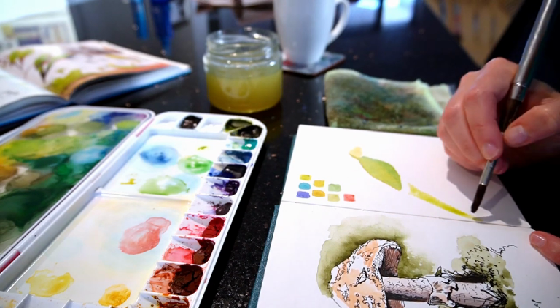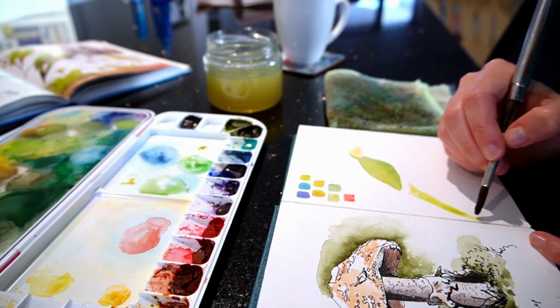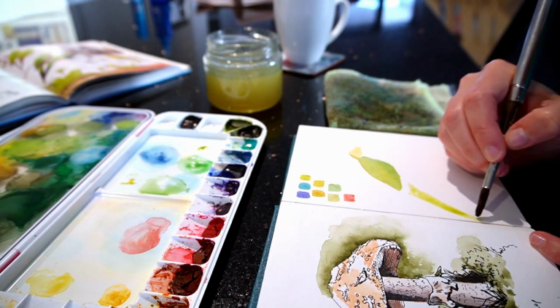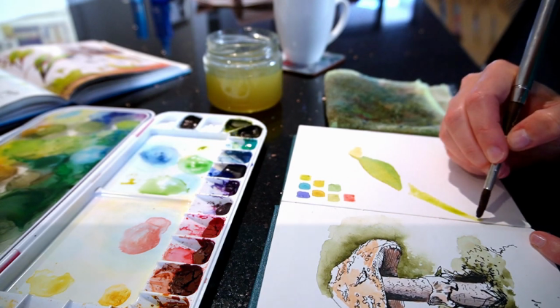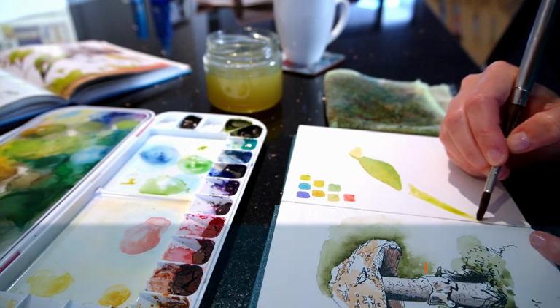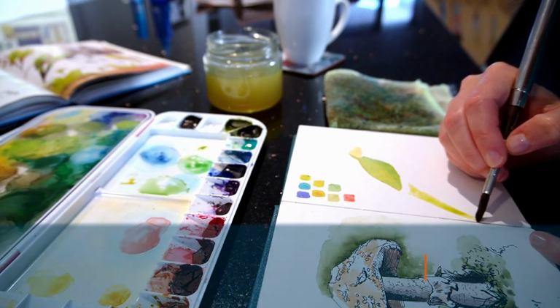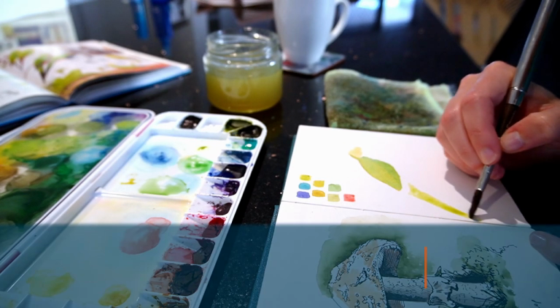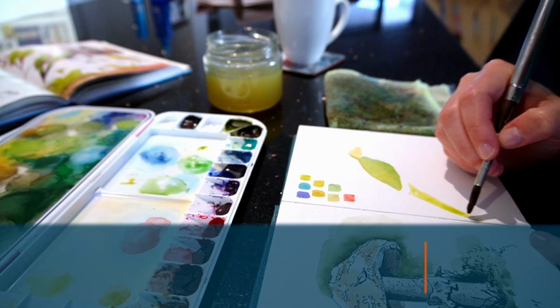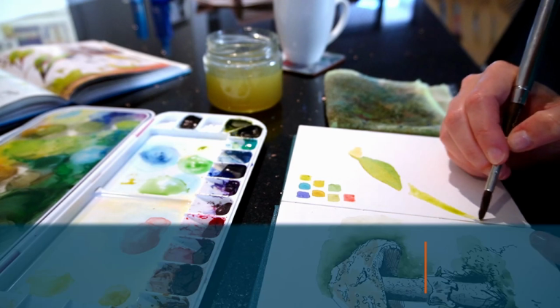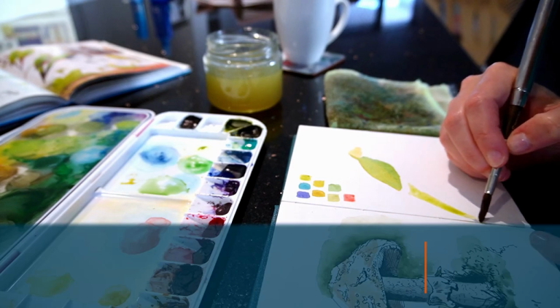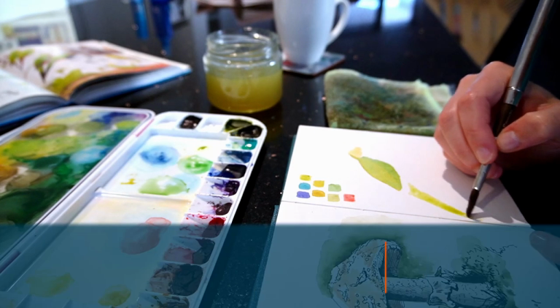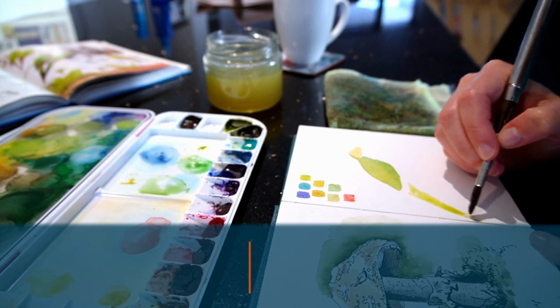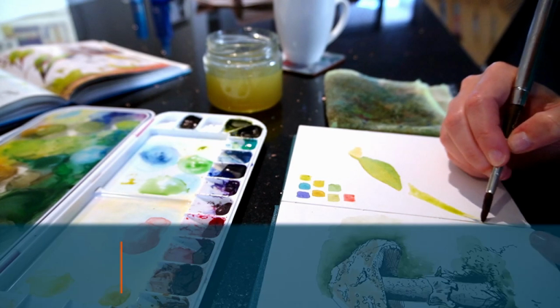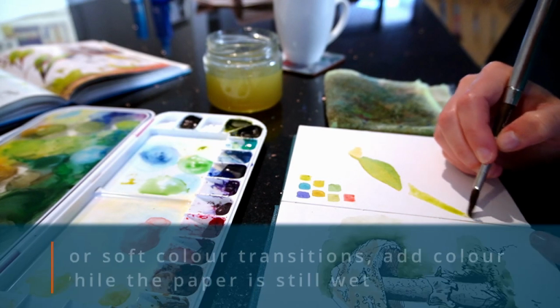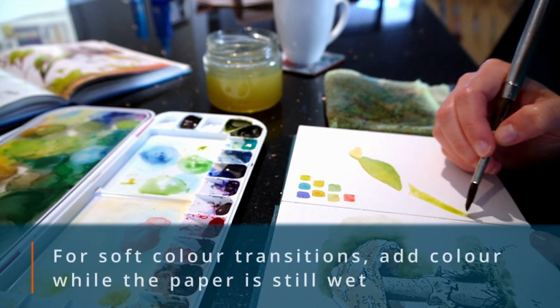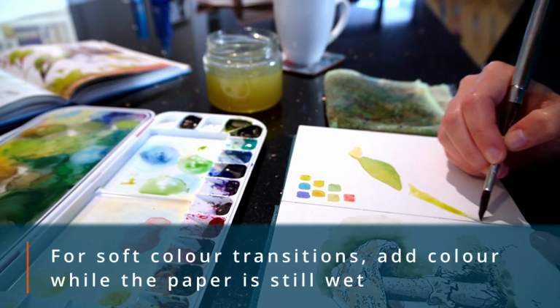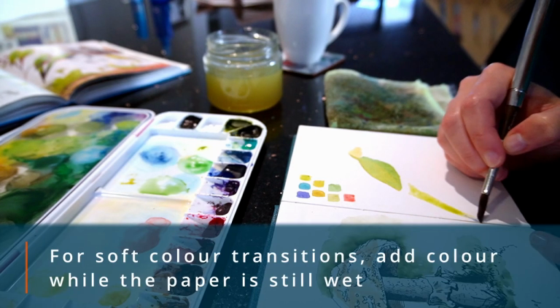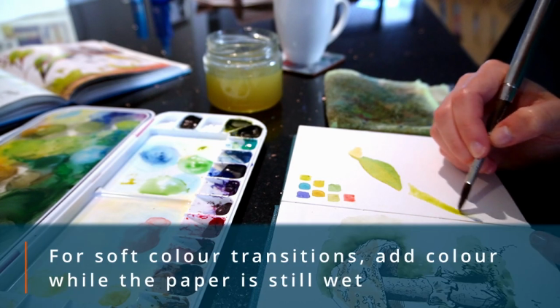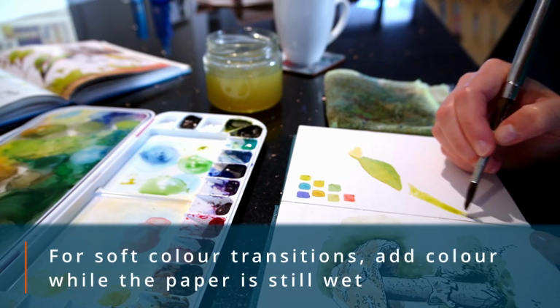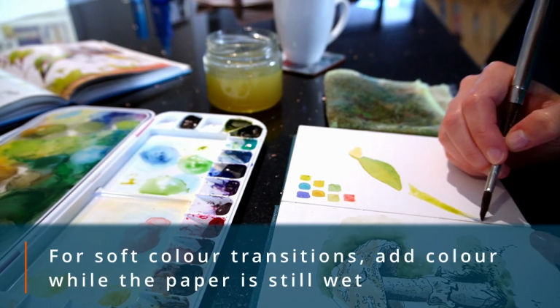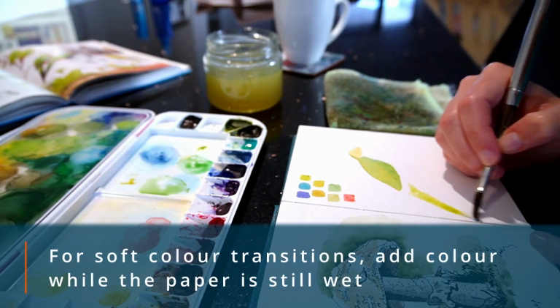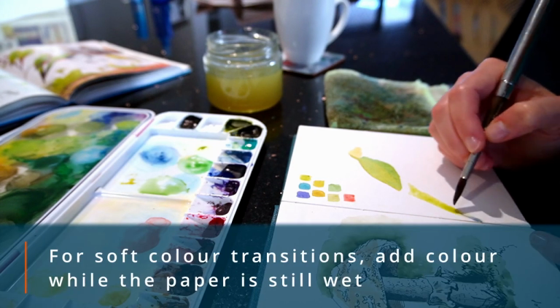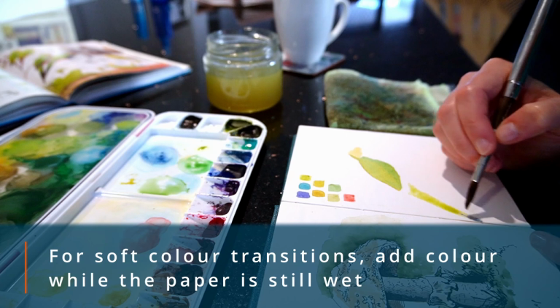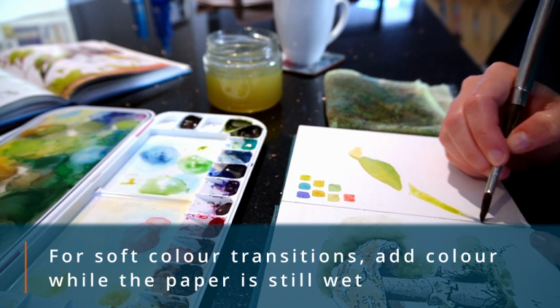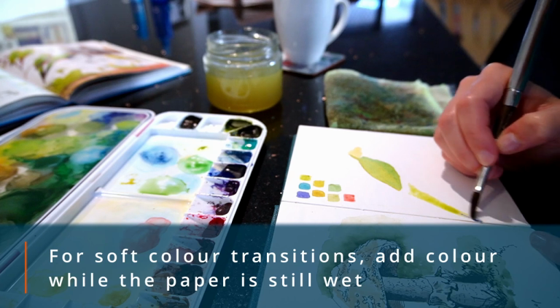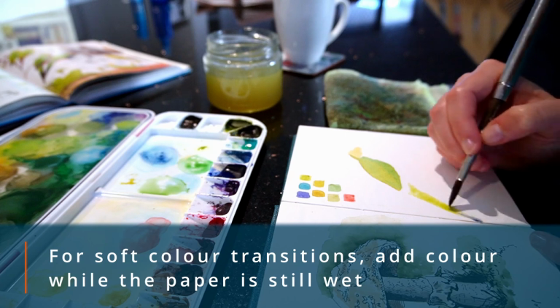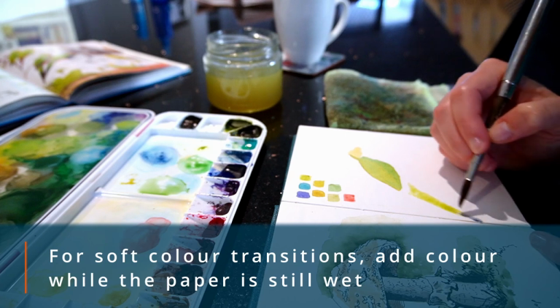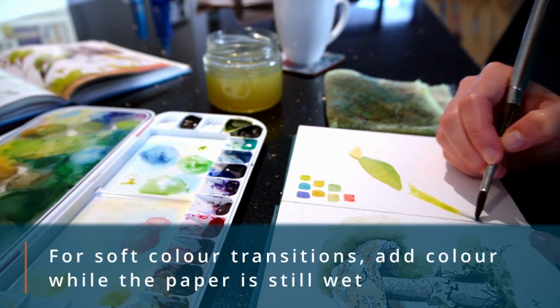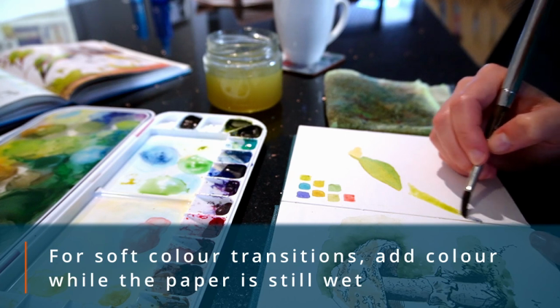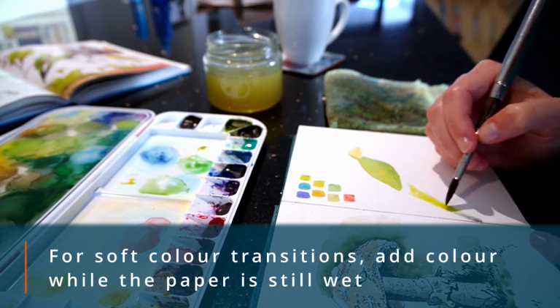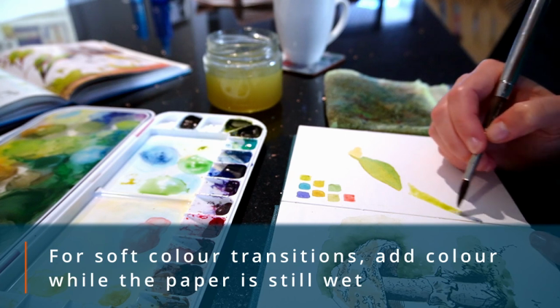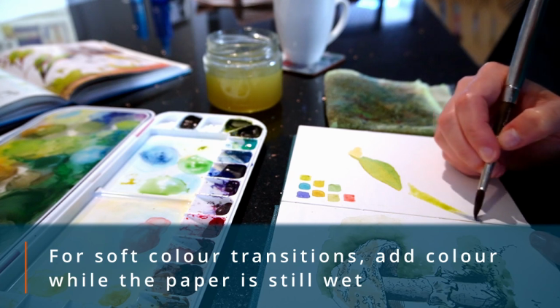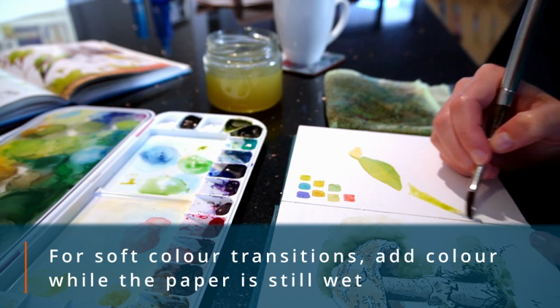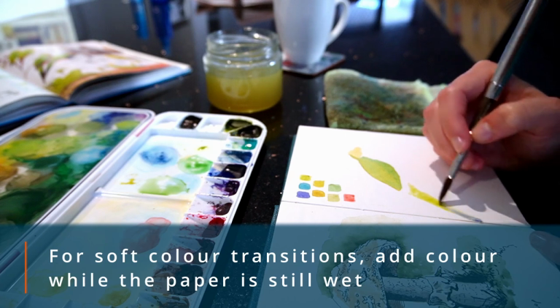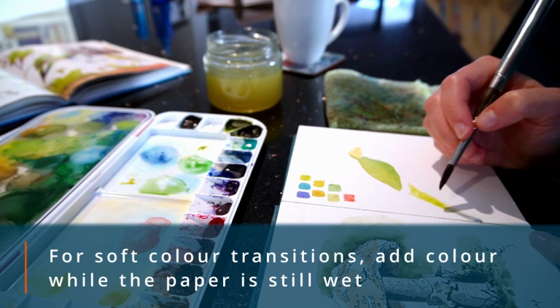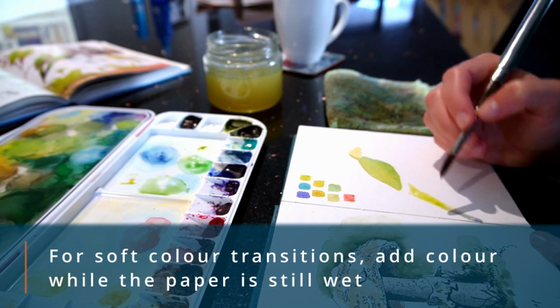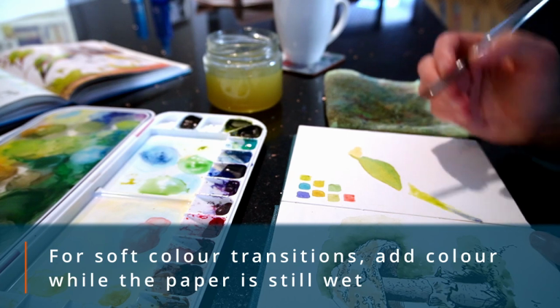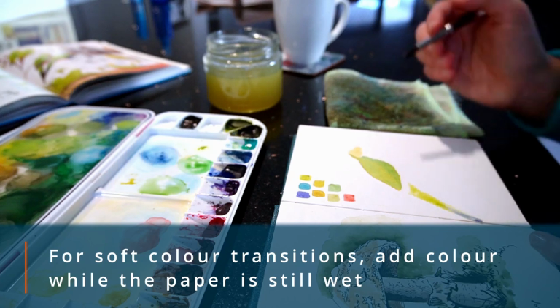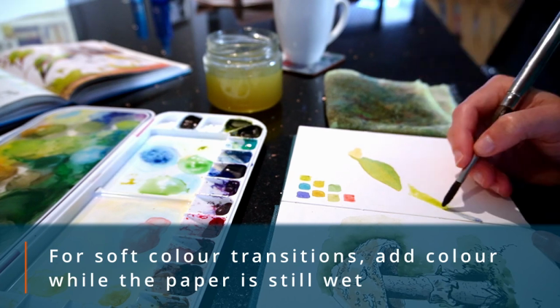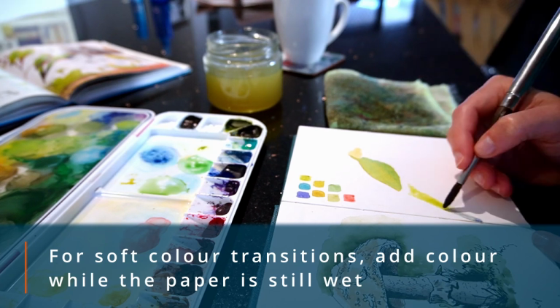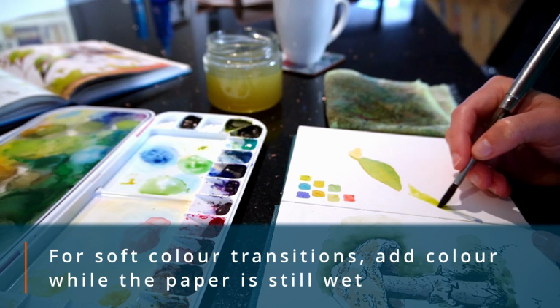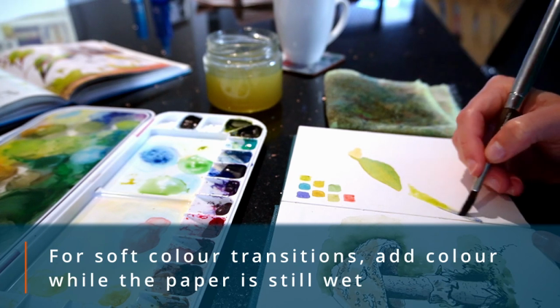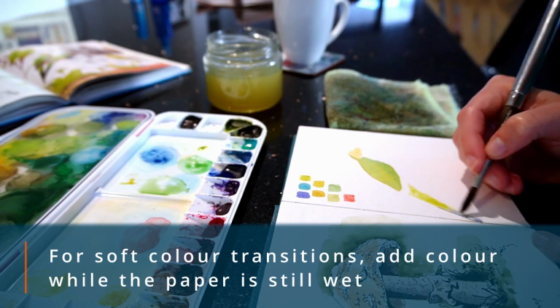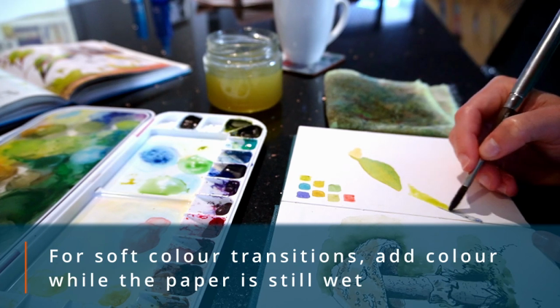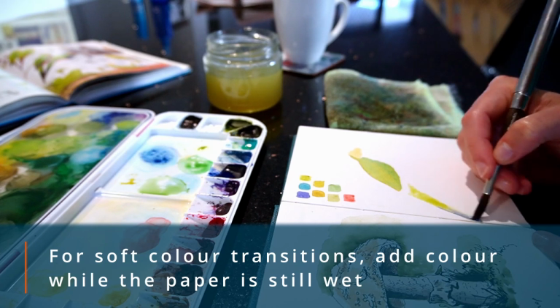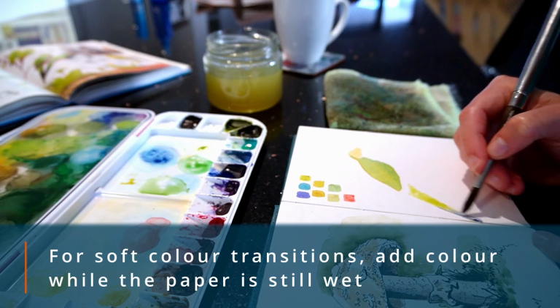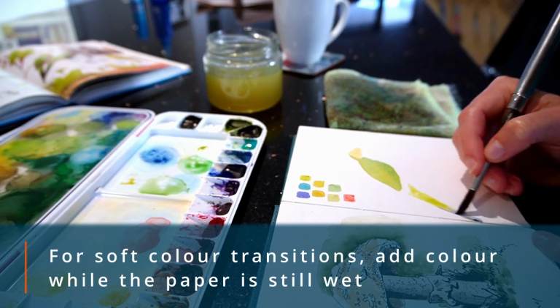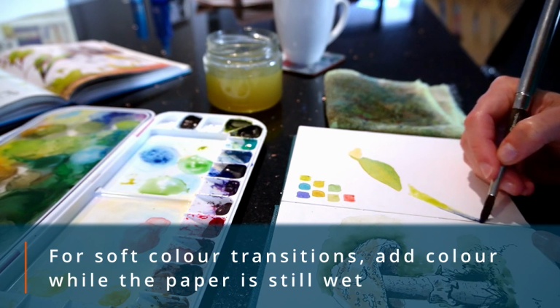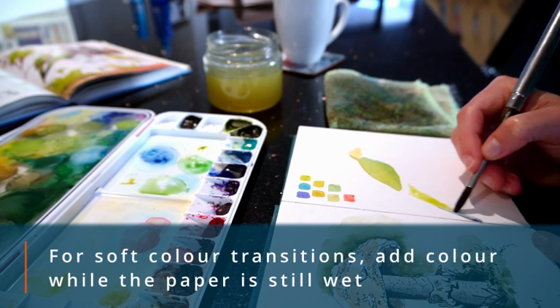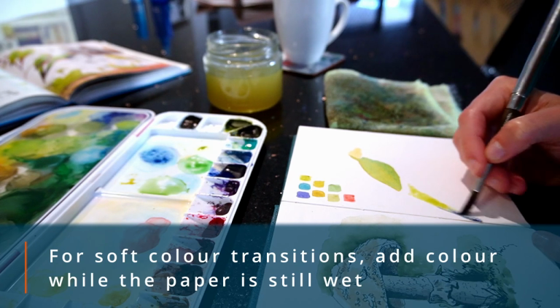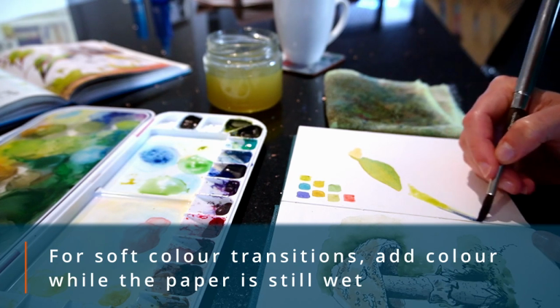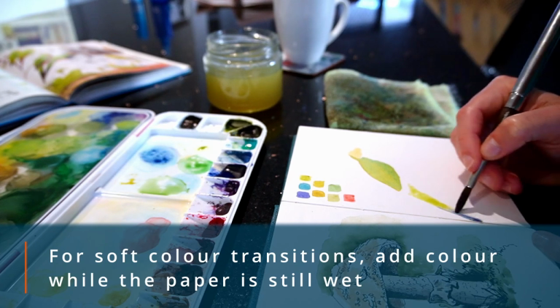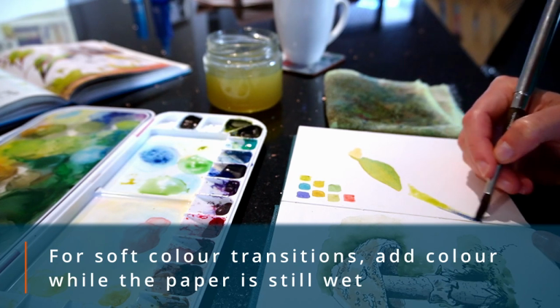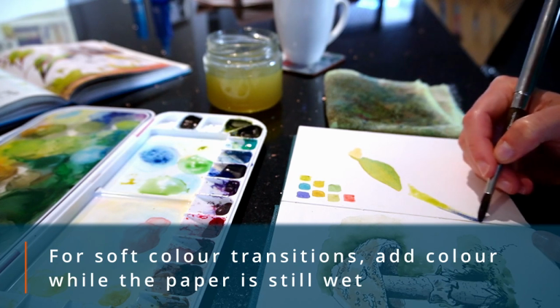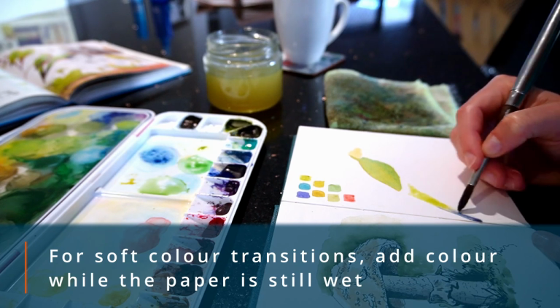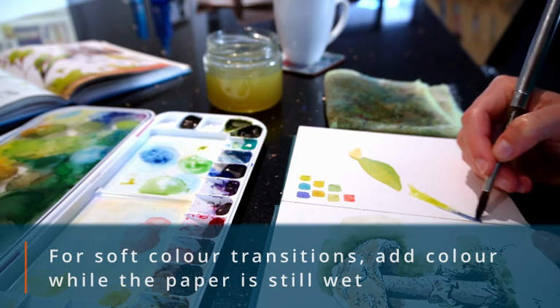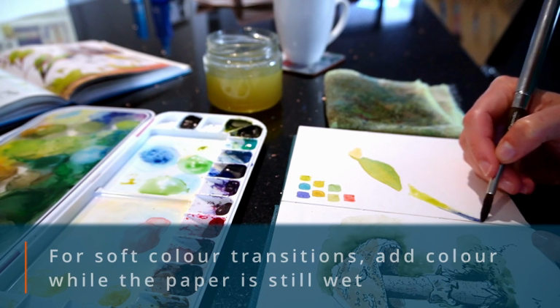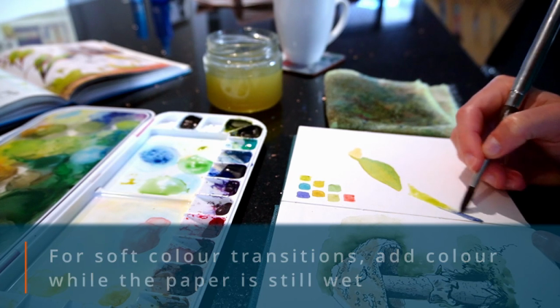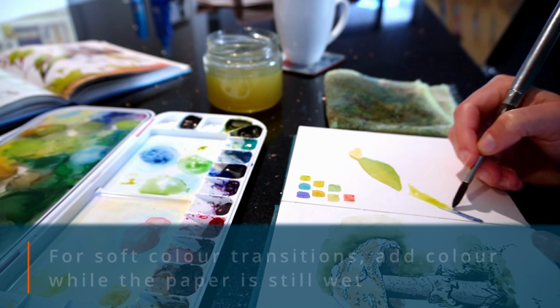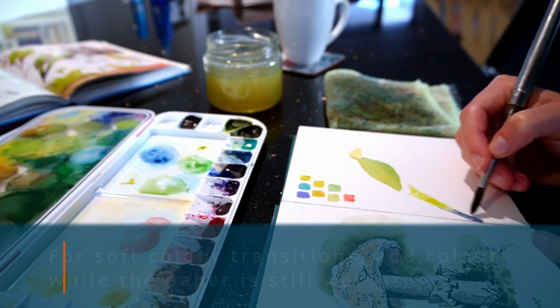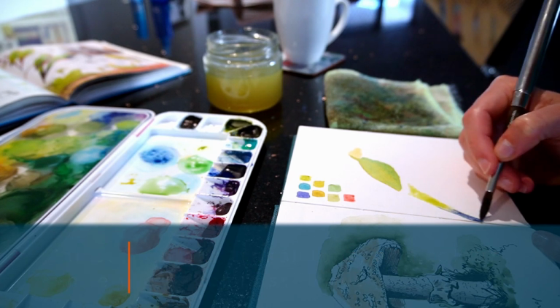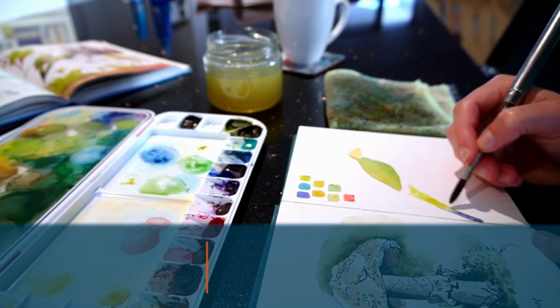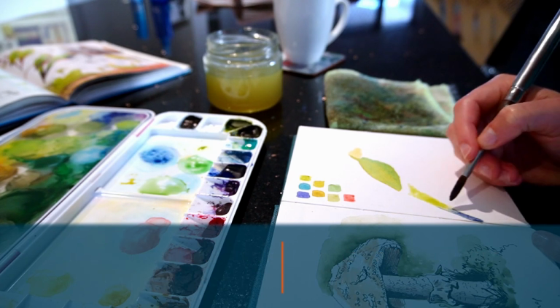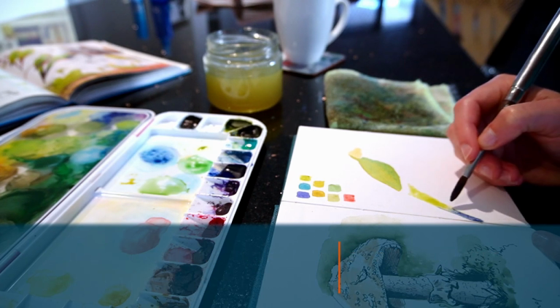While the tail is still wet, I add in blue at the bottom tip so that the paint gradually changes colour from green to blue in a soft way.